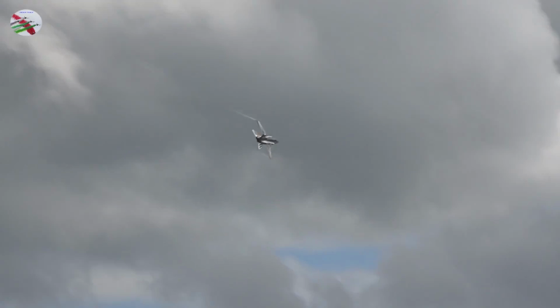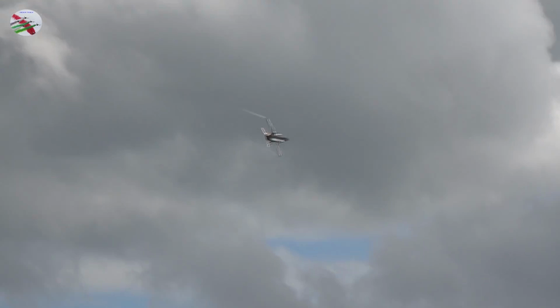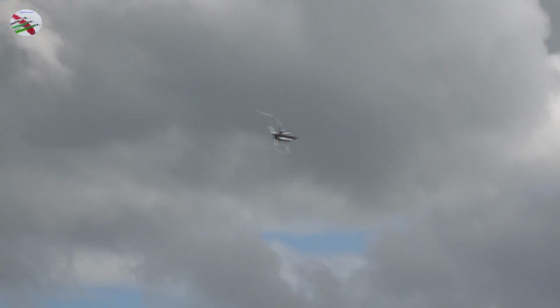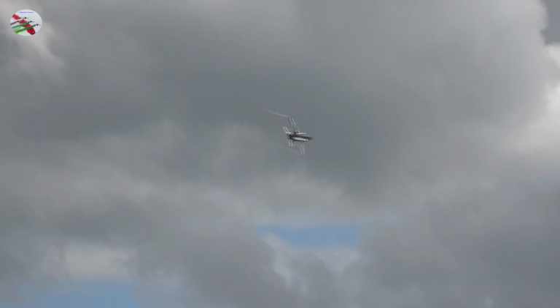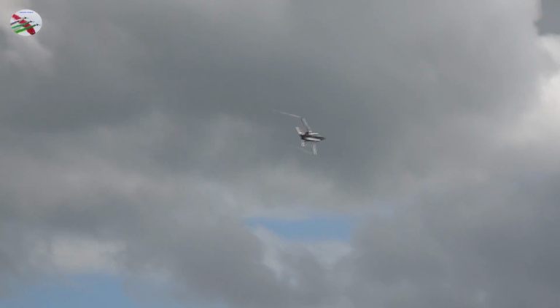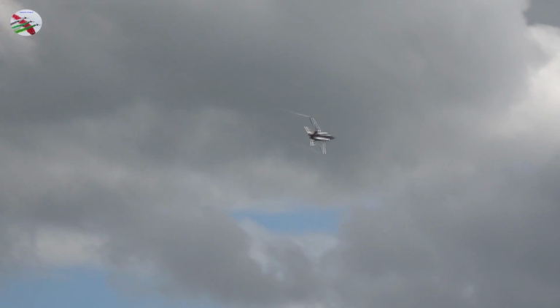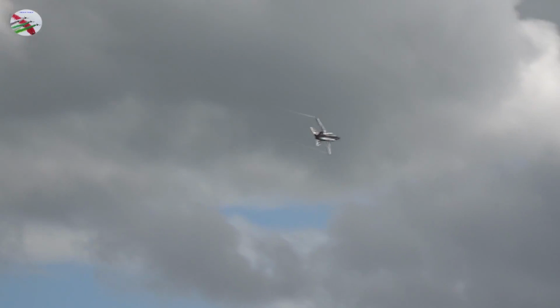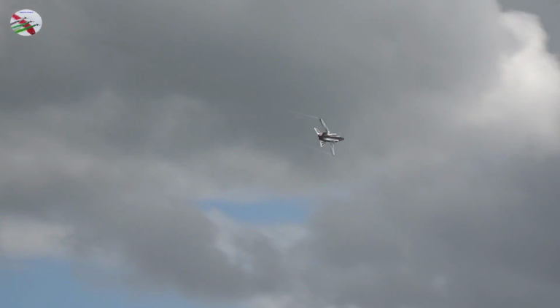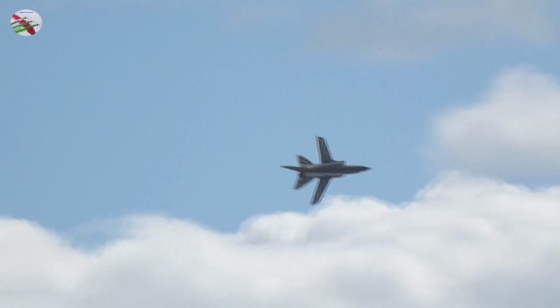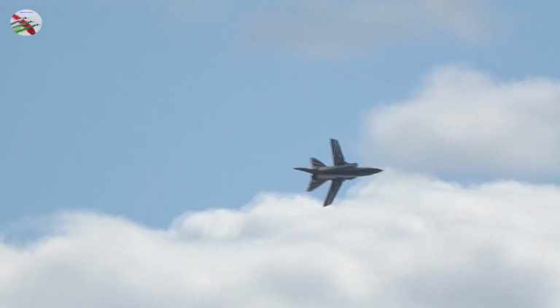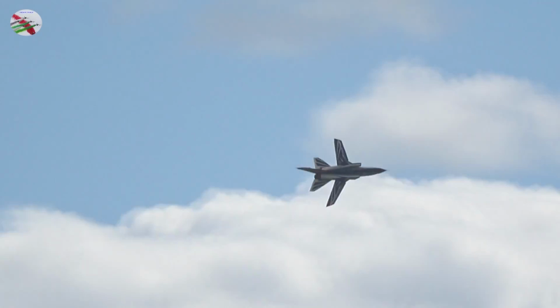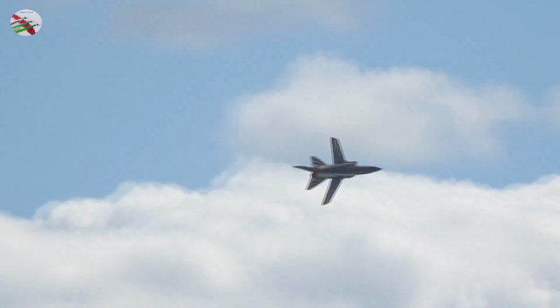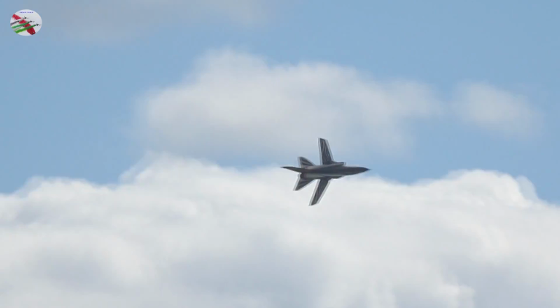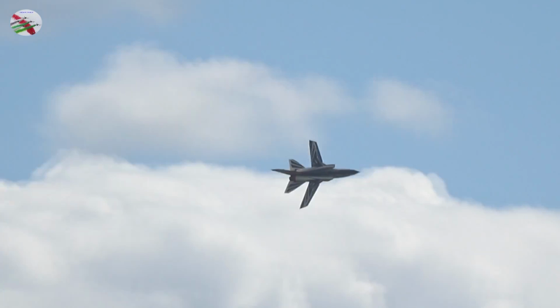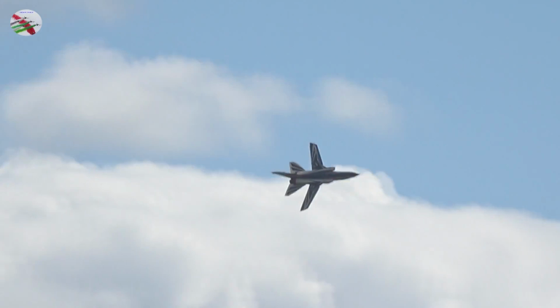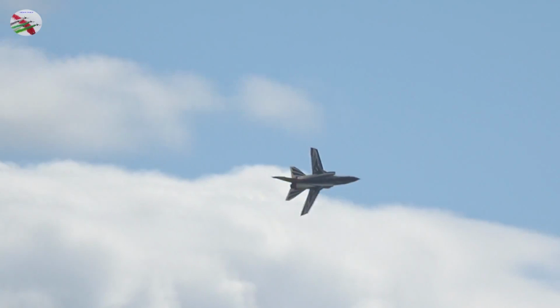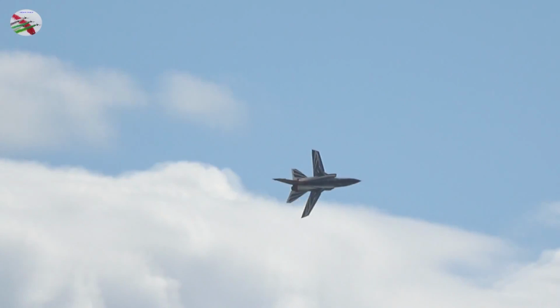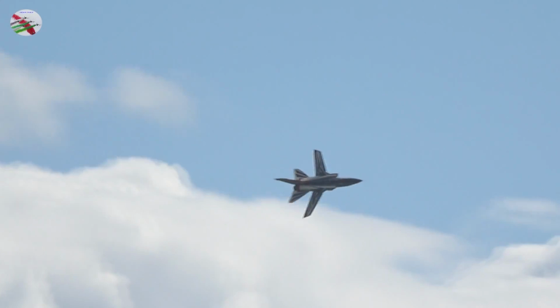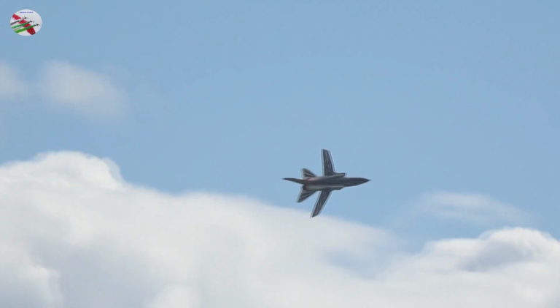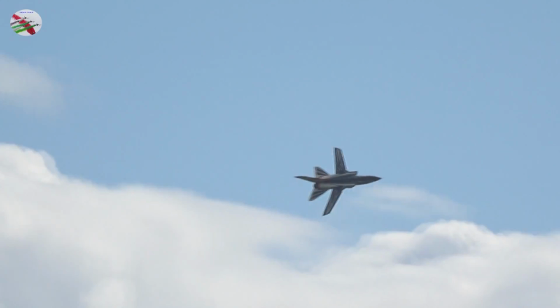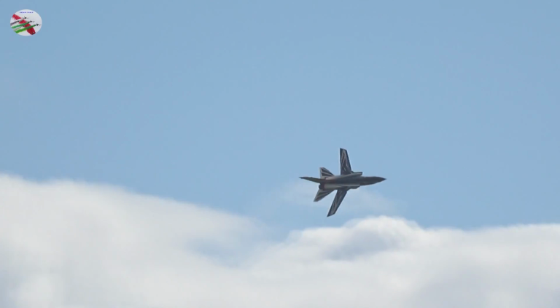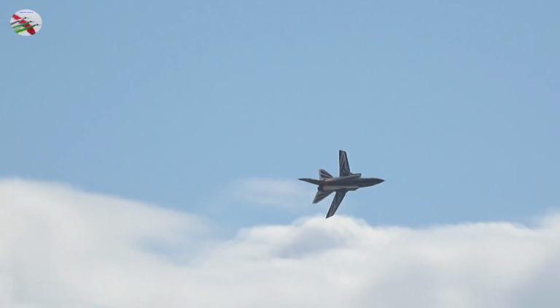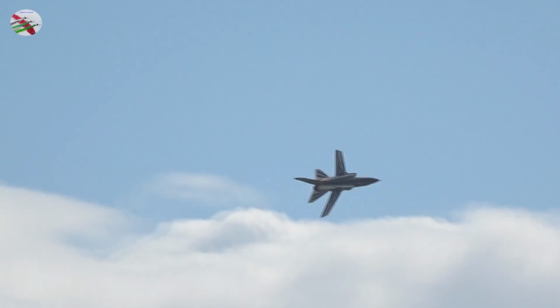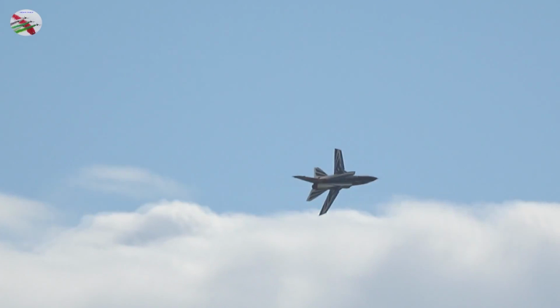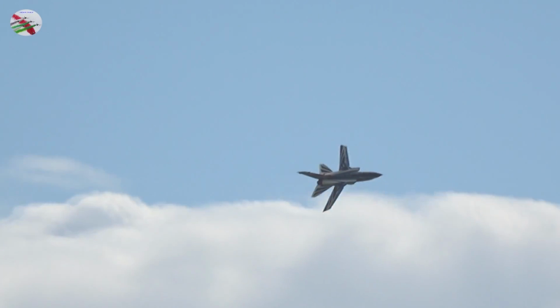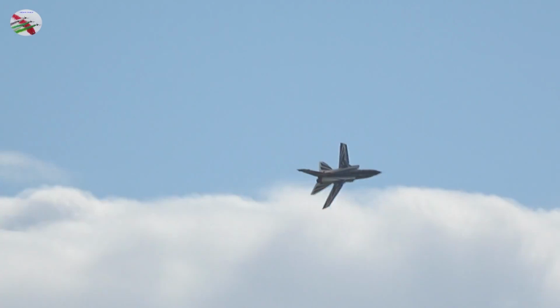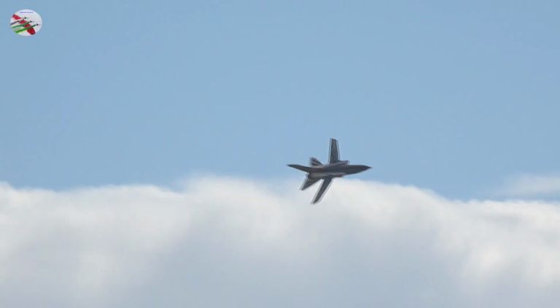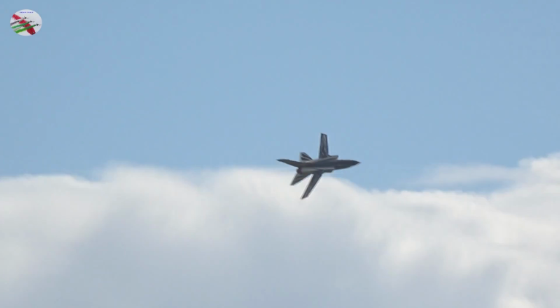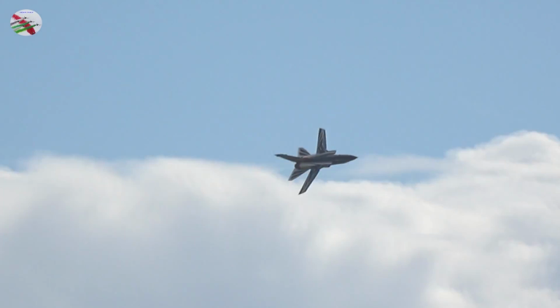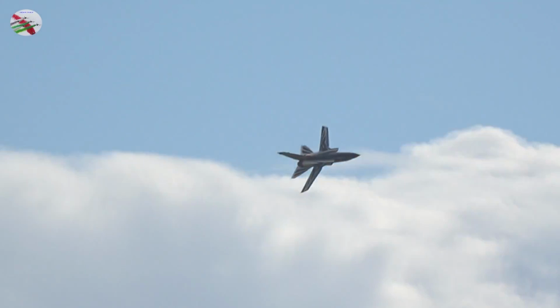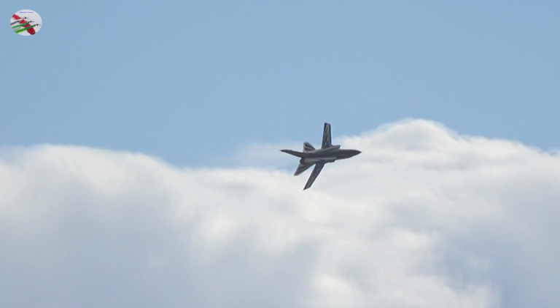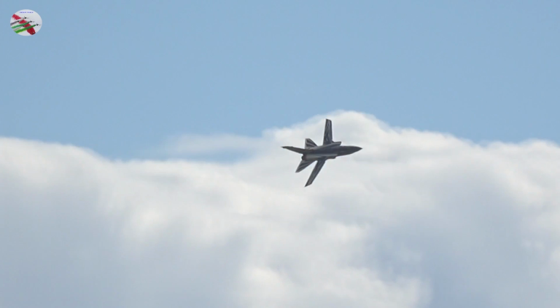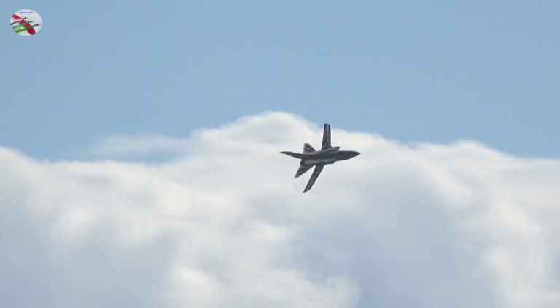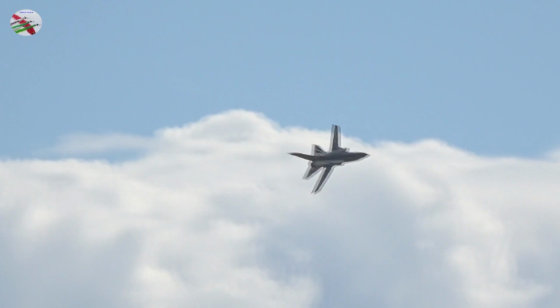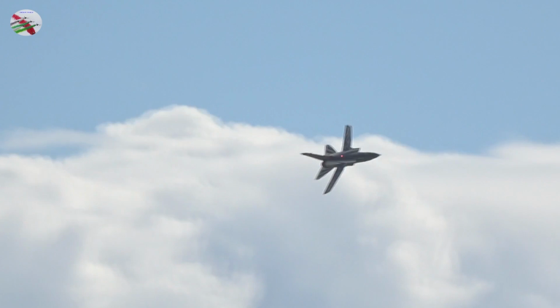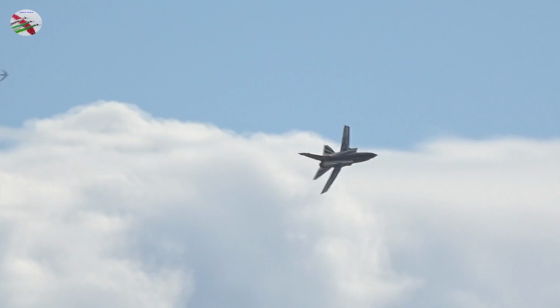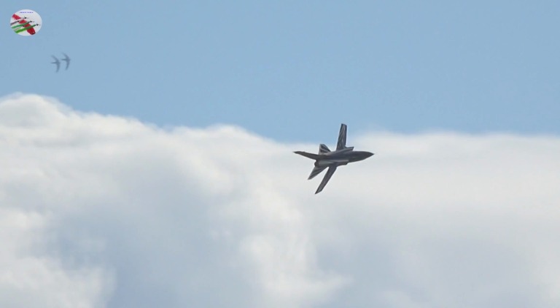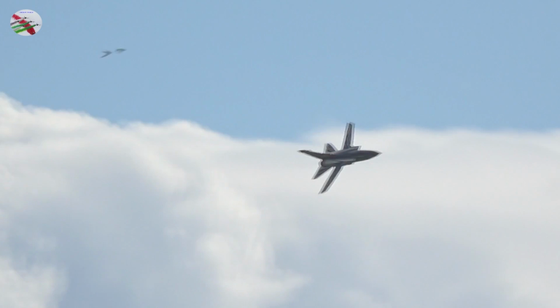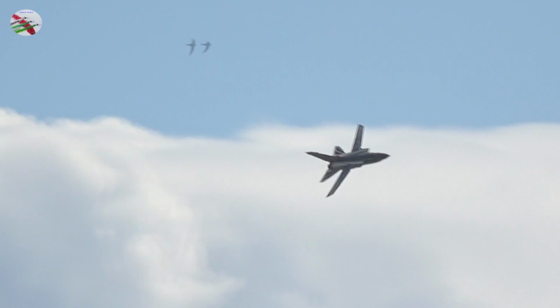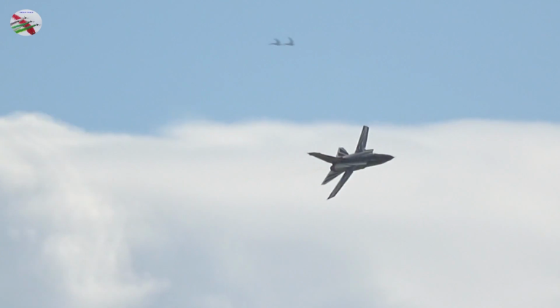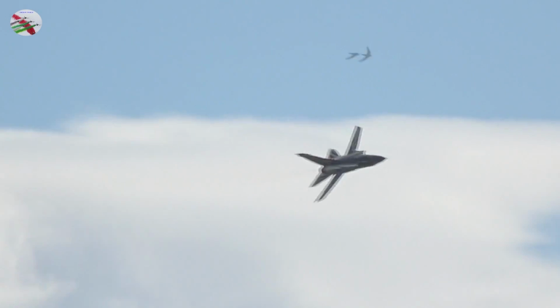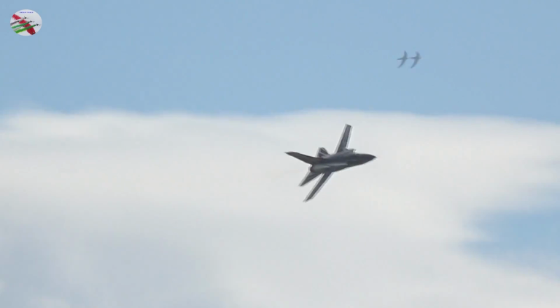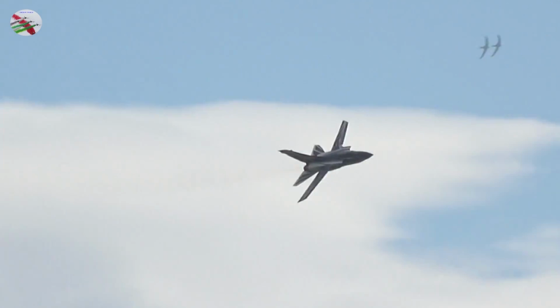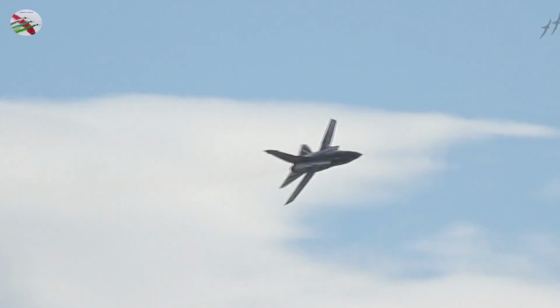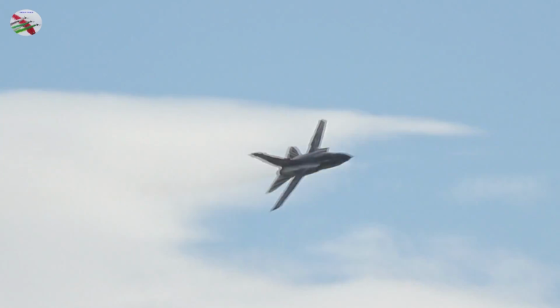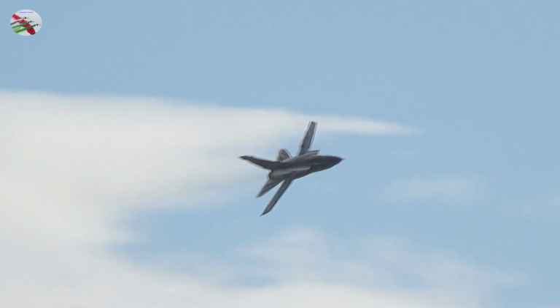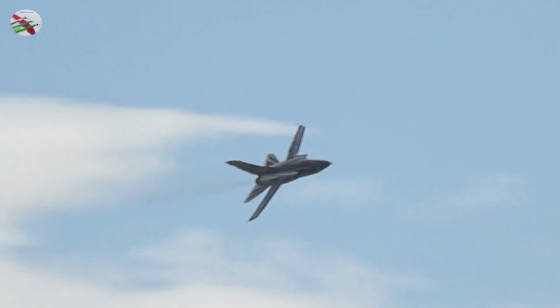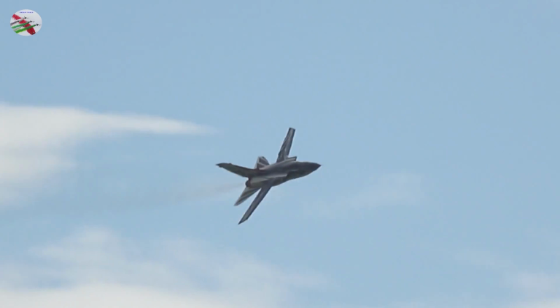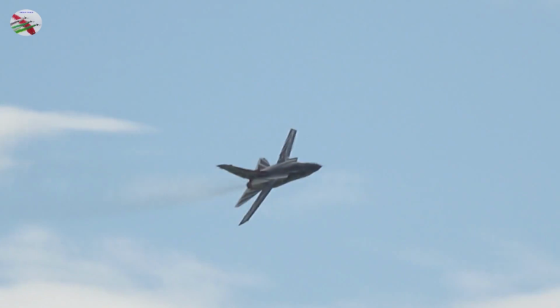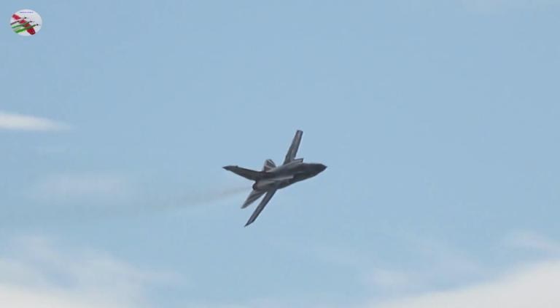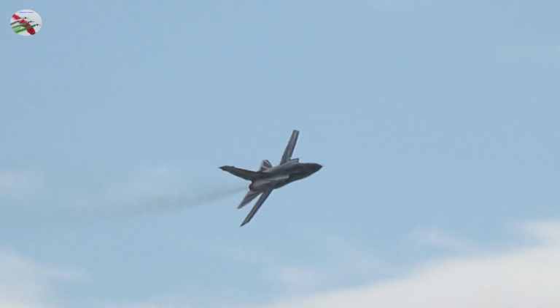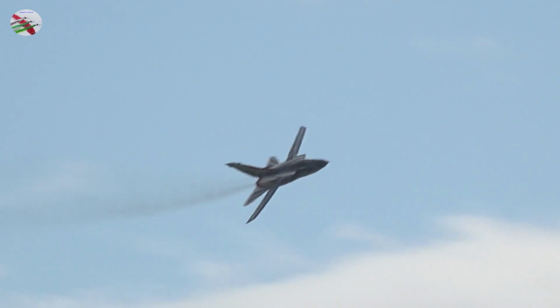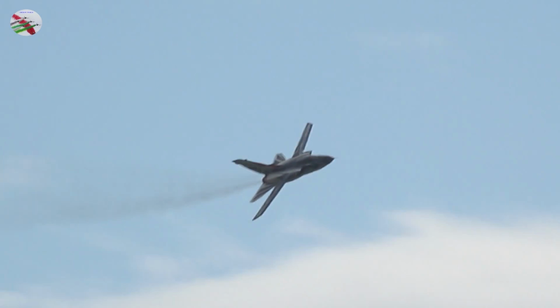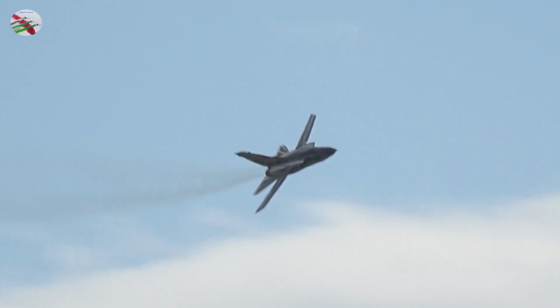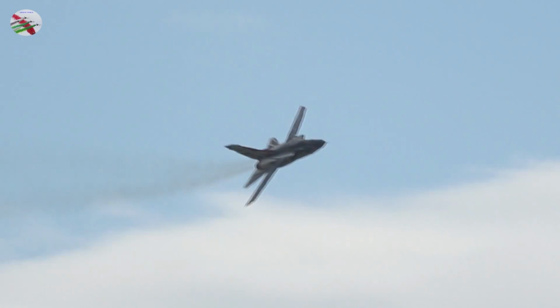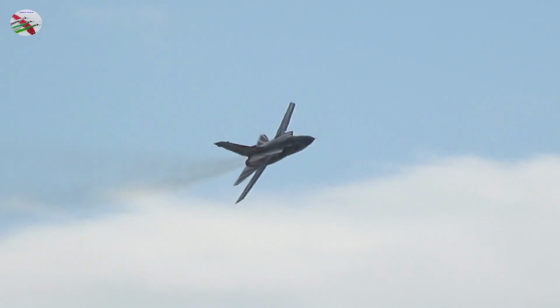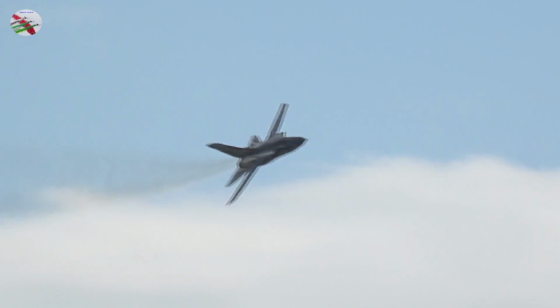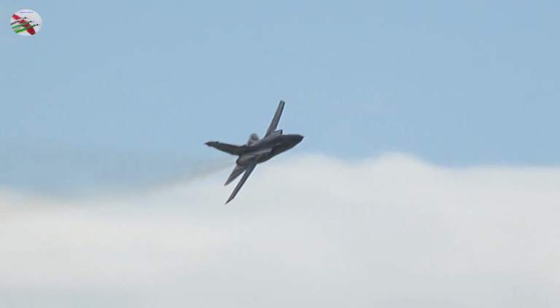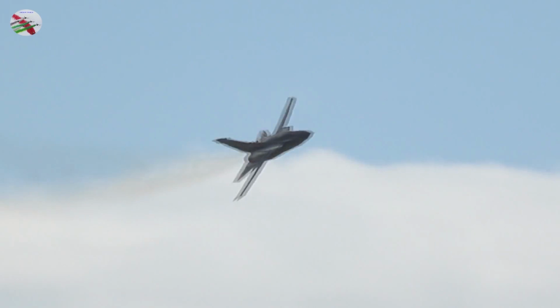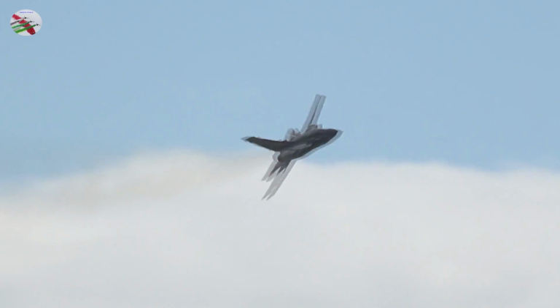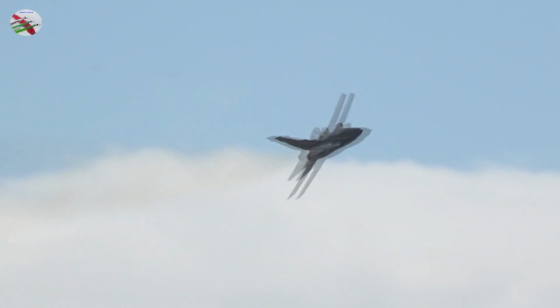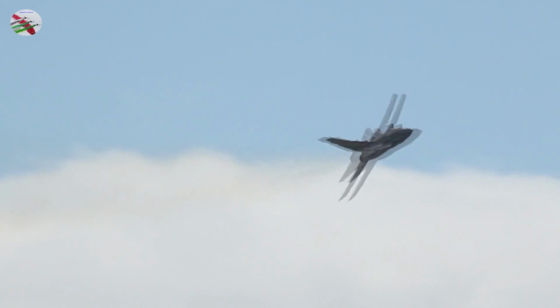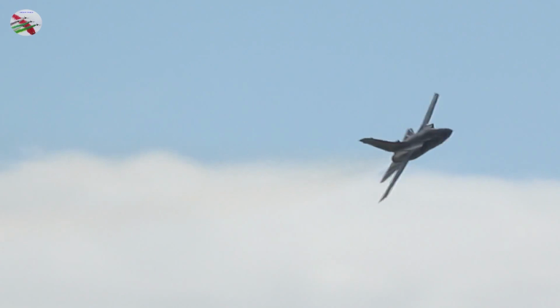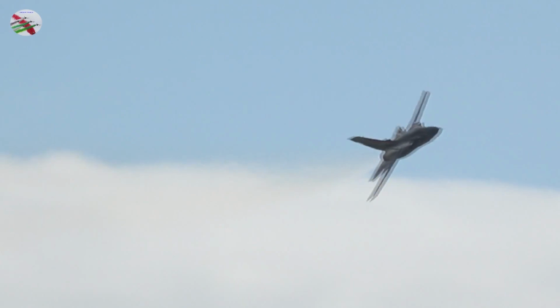It's a supersonic aircraft, and the jet has been slowing down as the crew seems to have something to say.